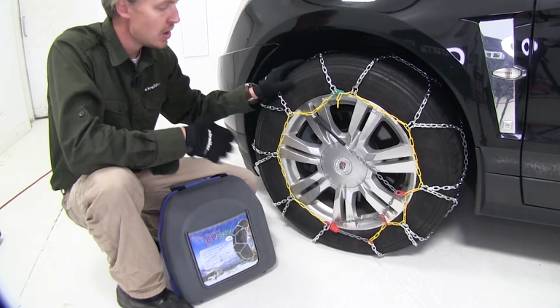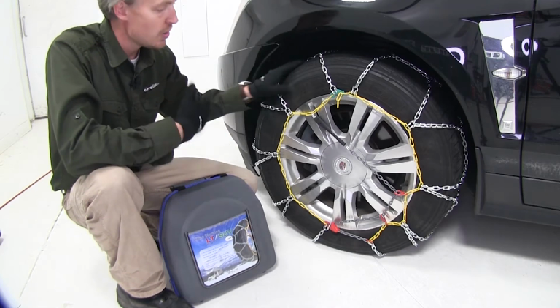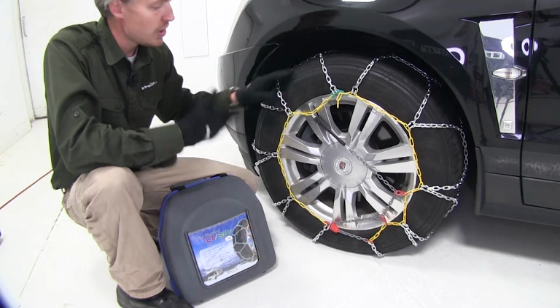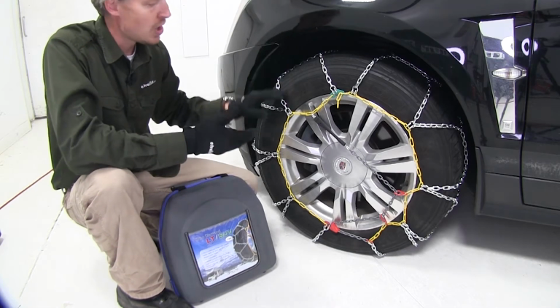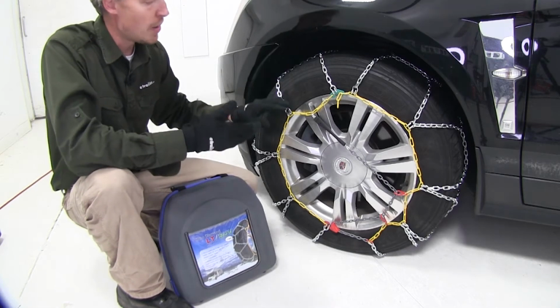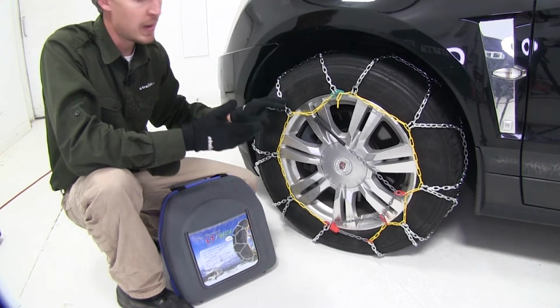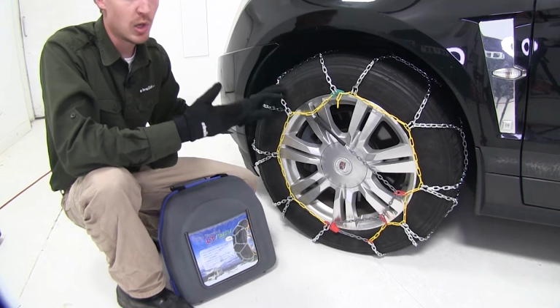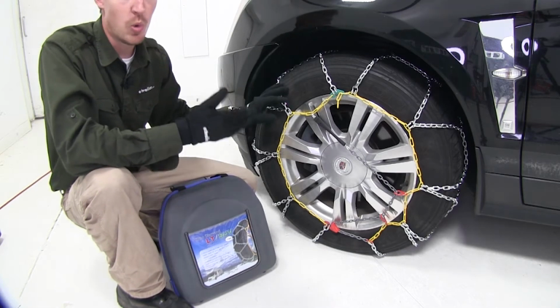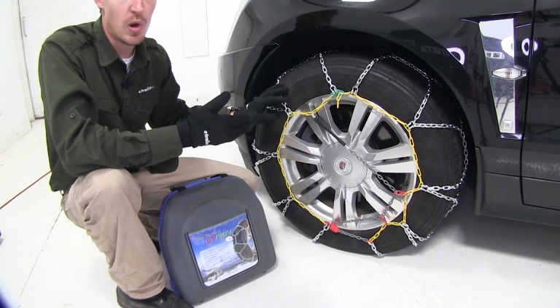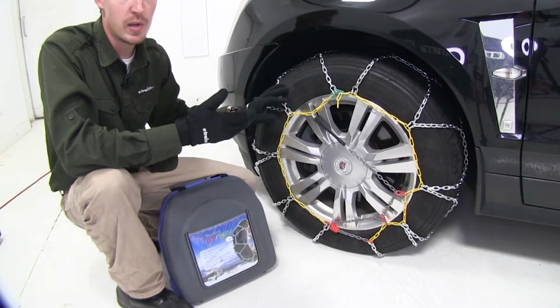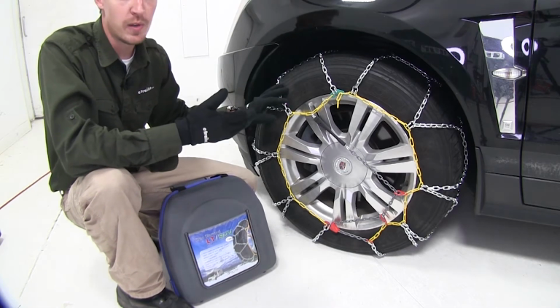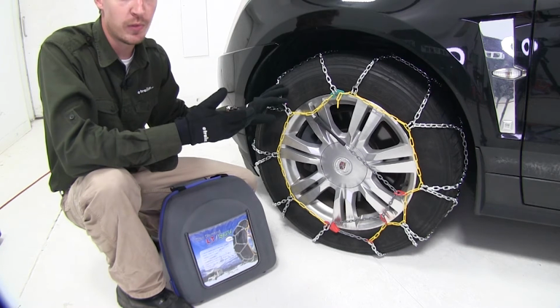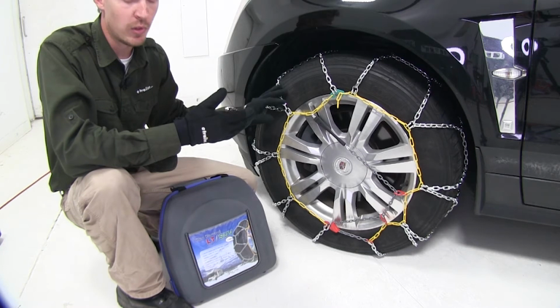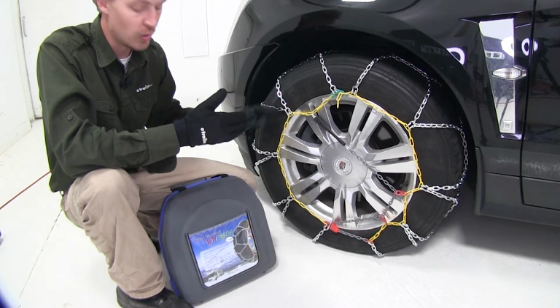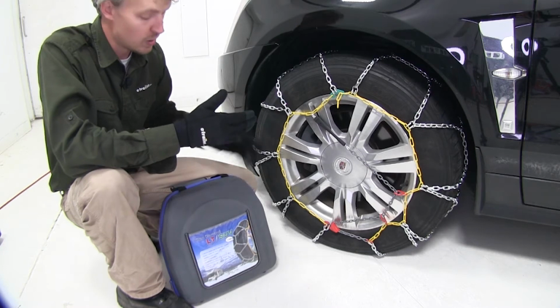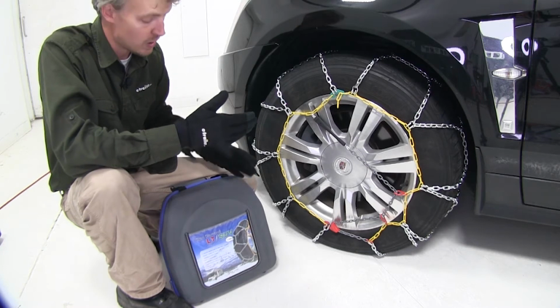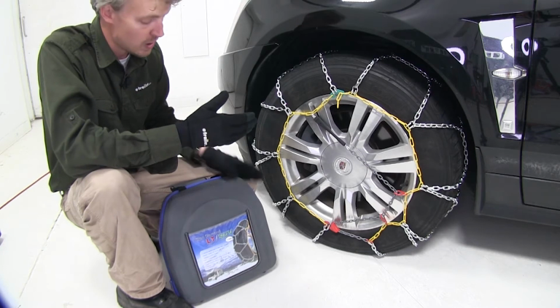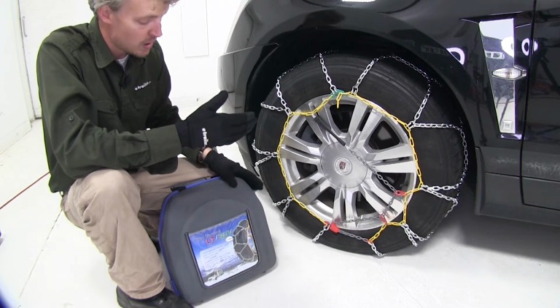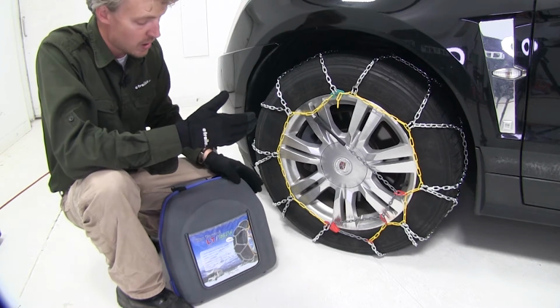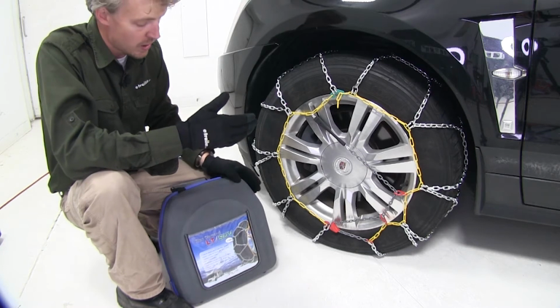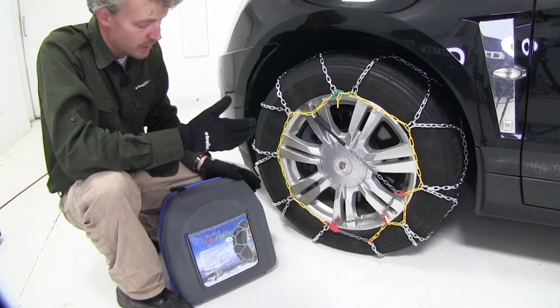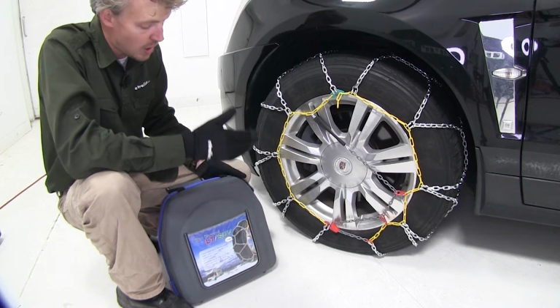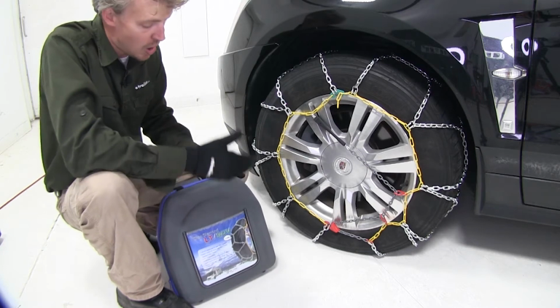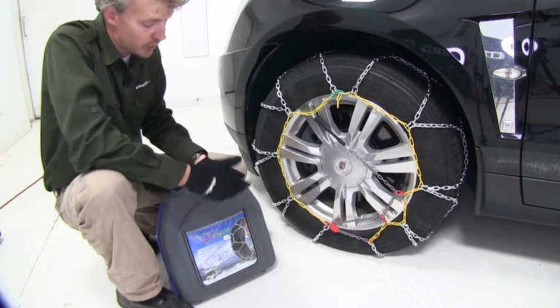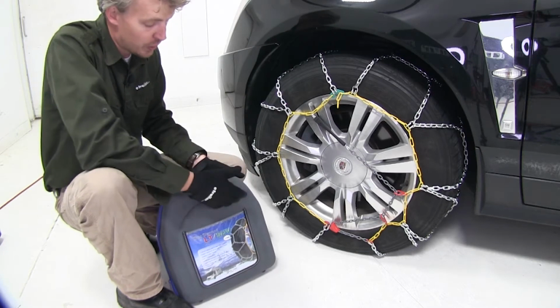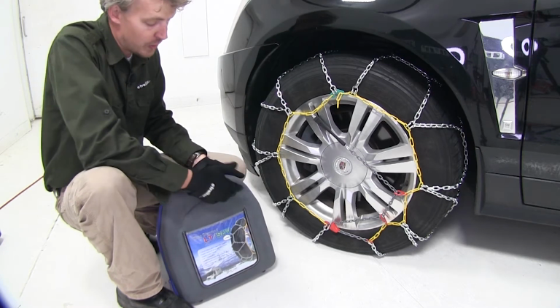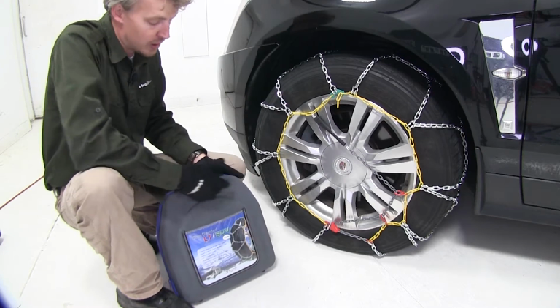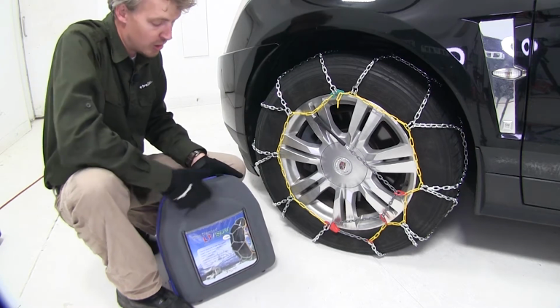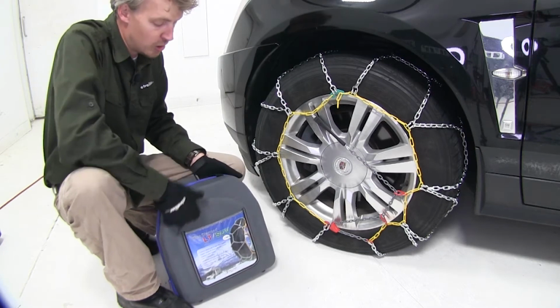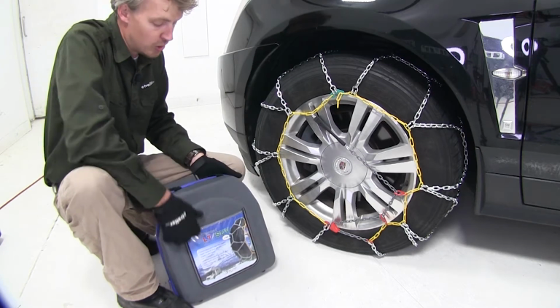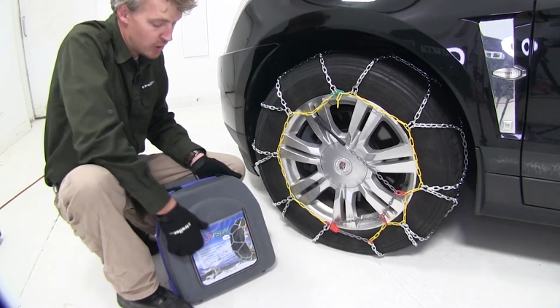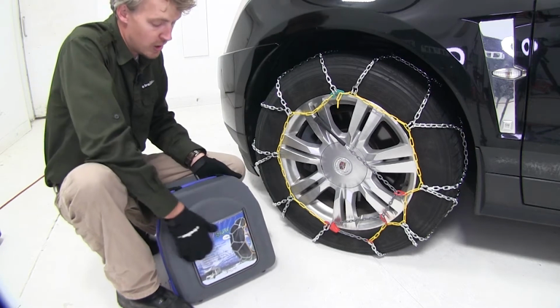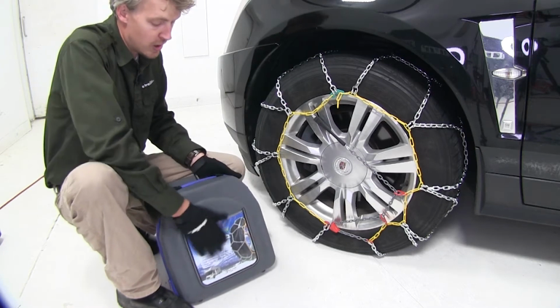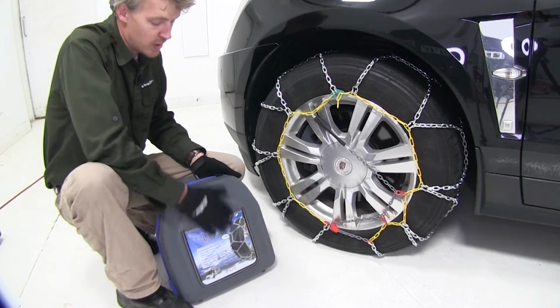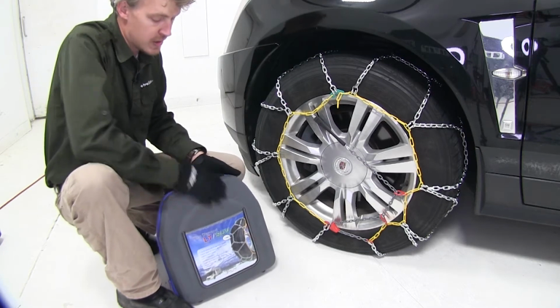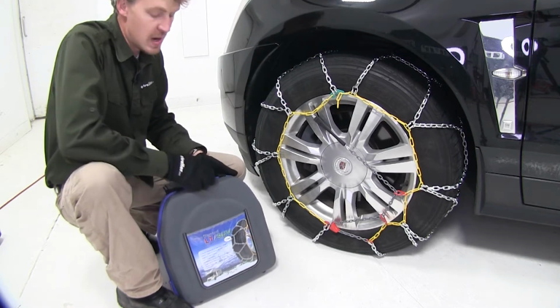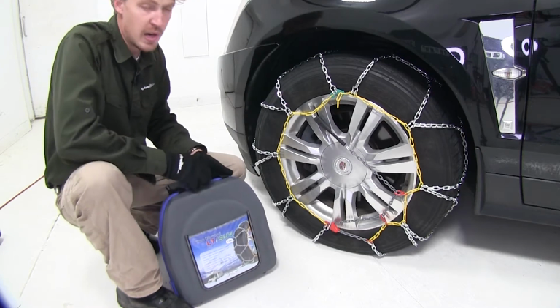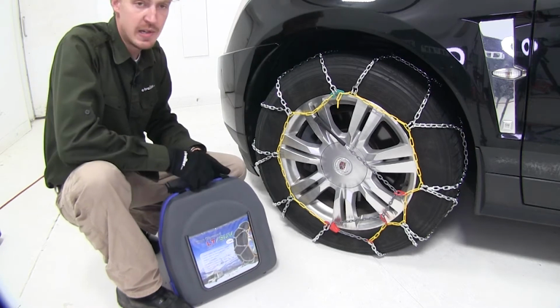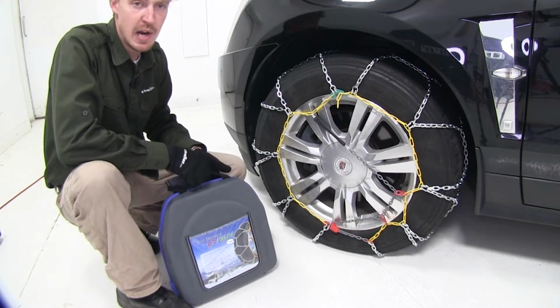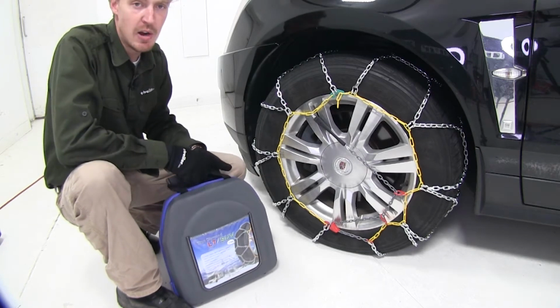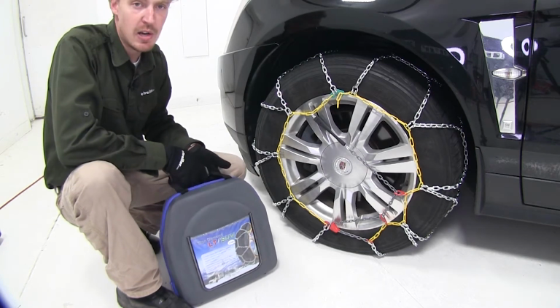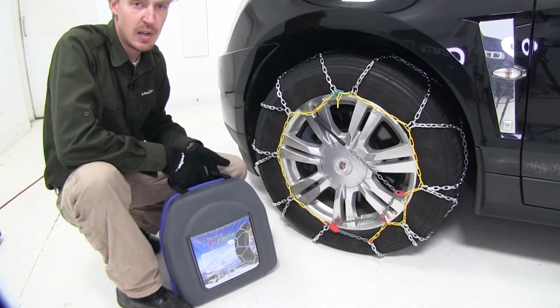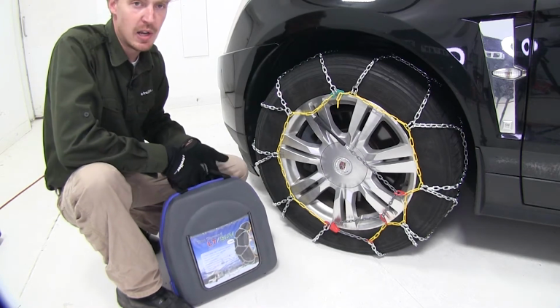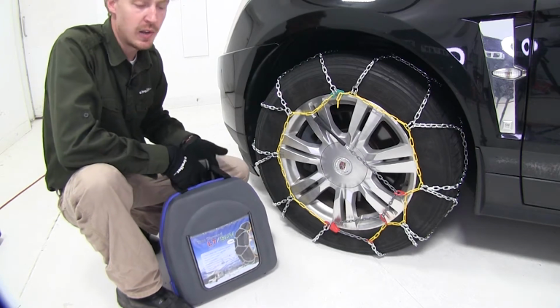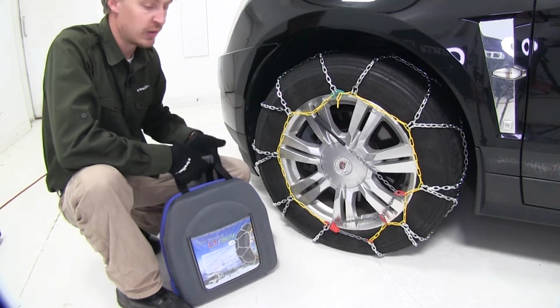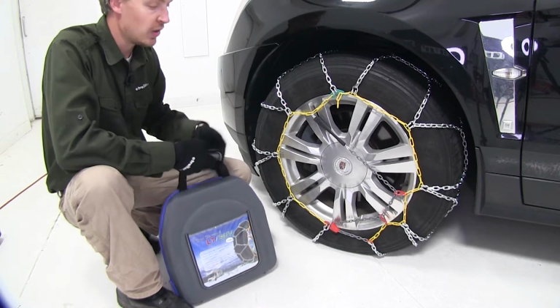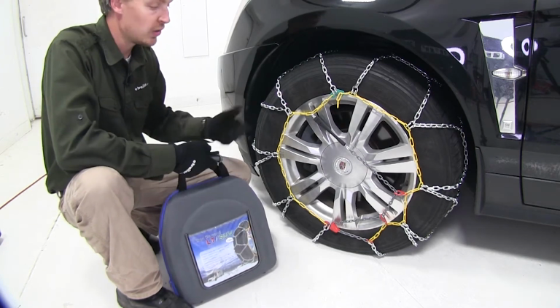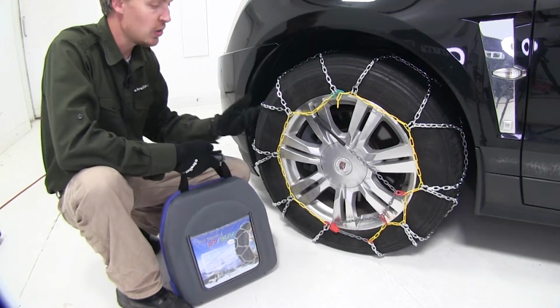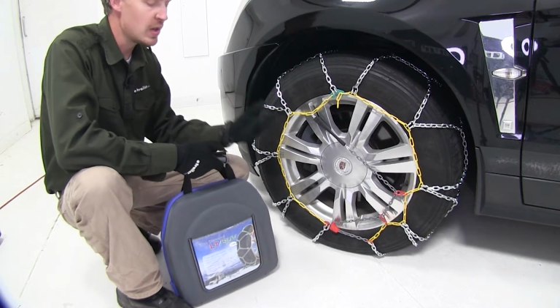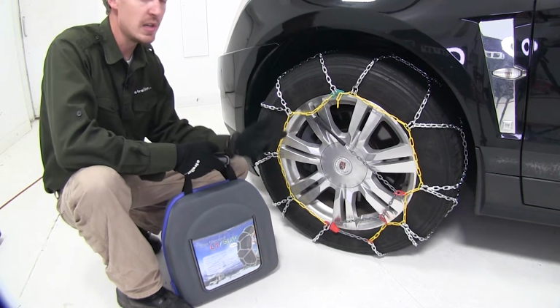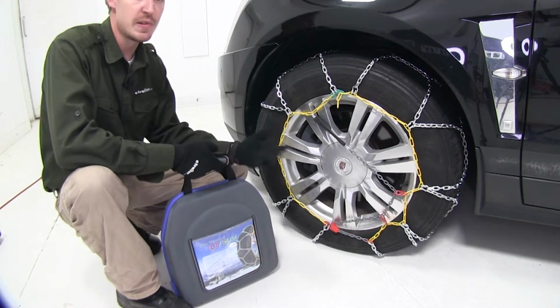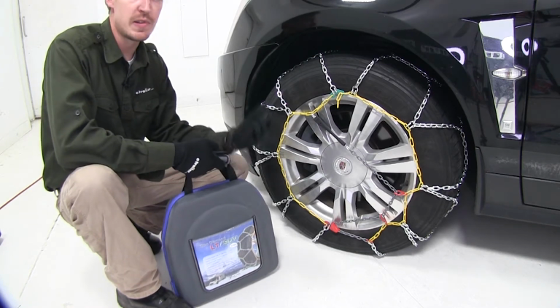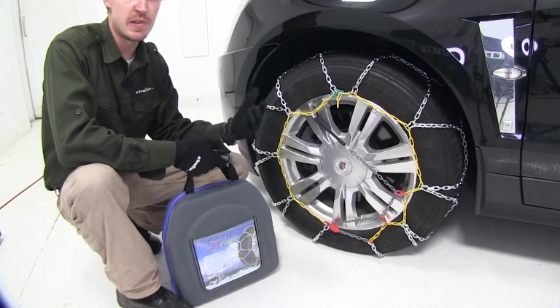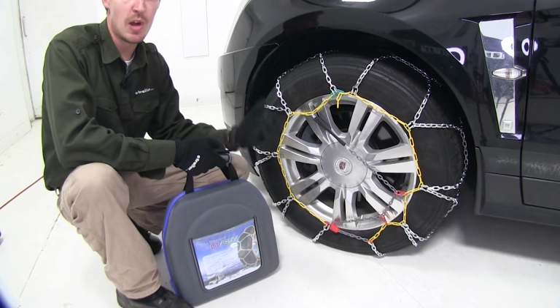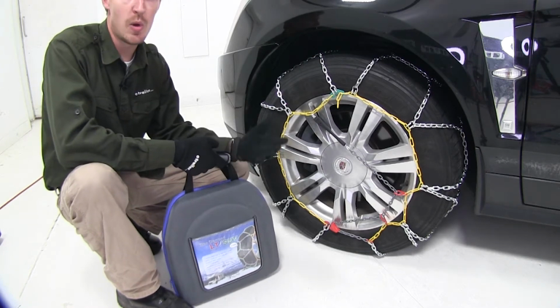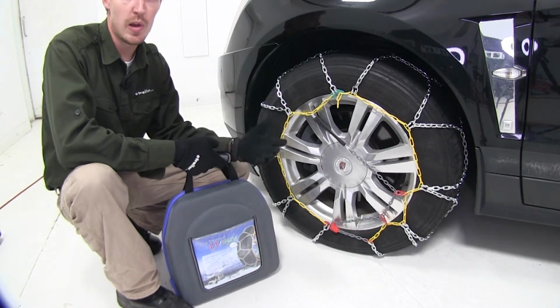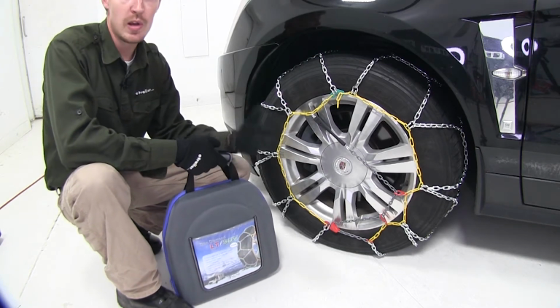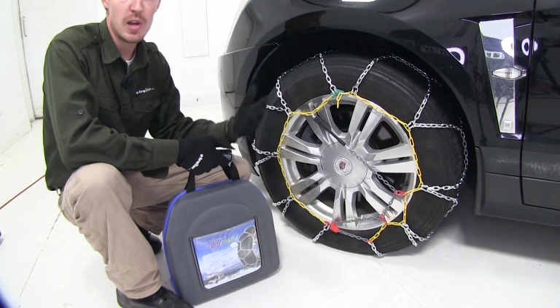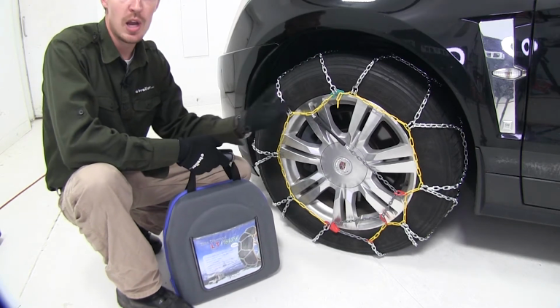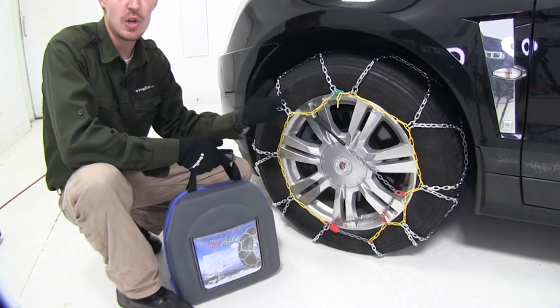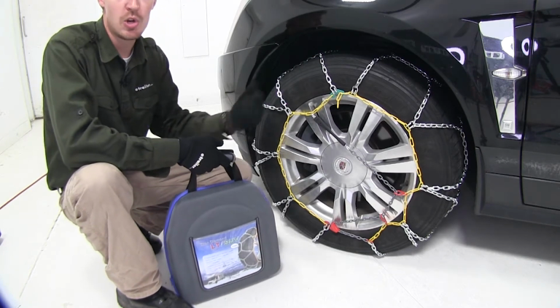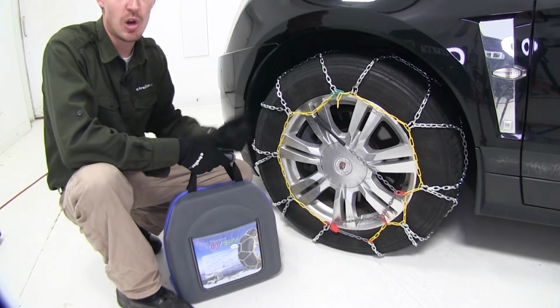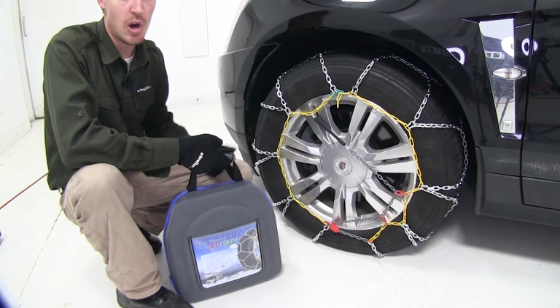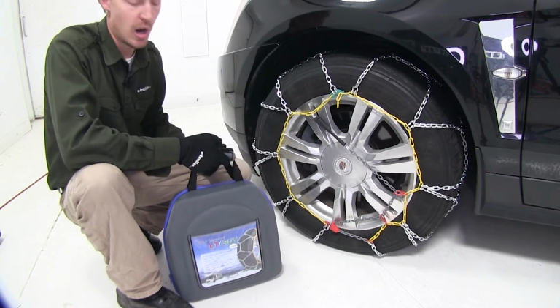They come in a quantity of two and also include a nice carrying case so you can easily stow them in your car.